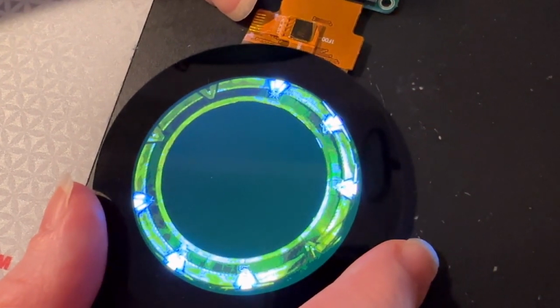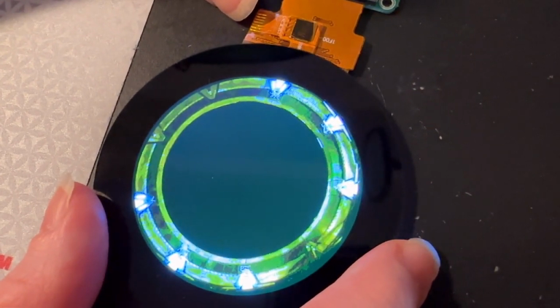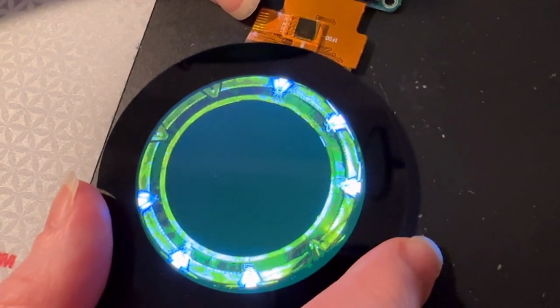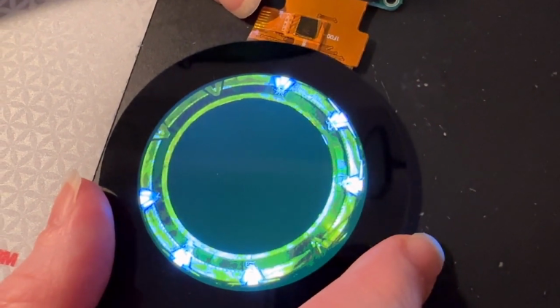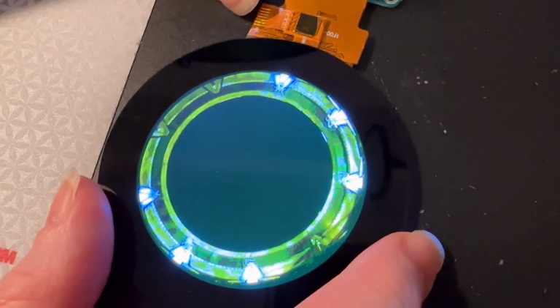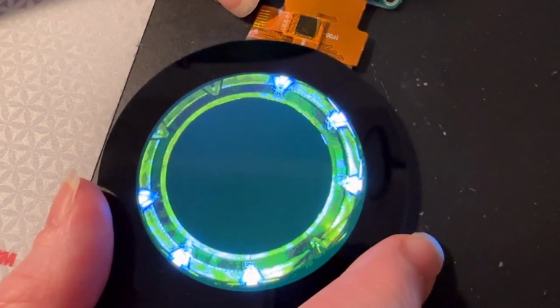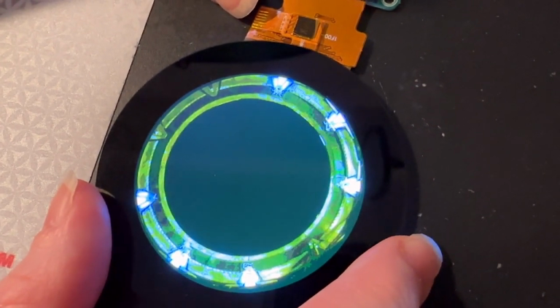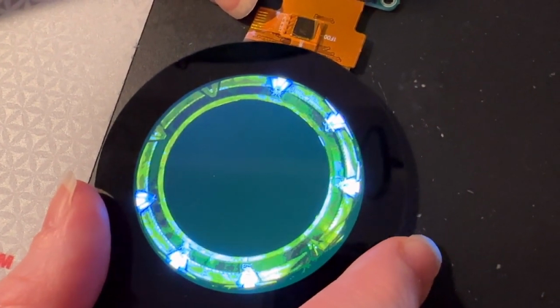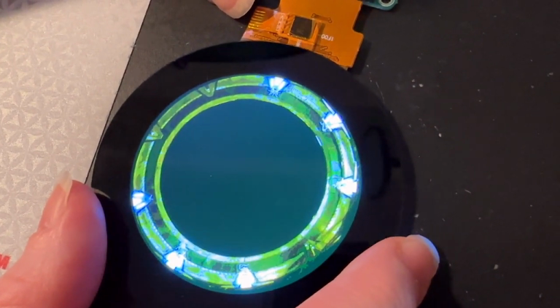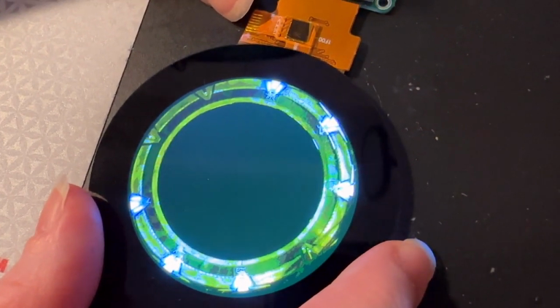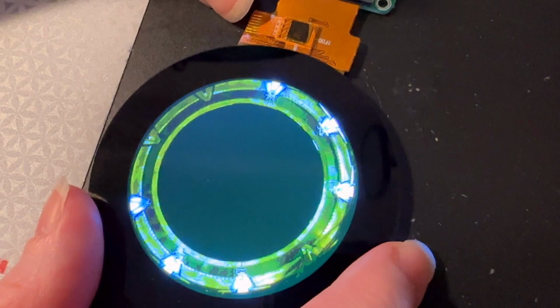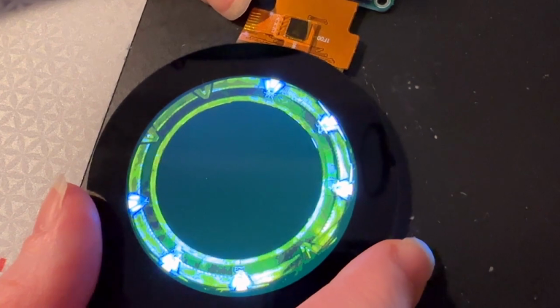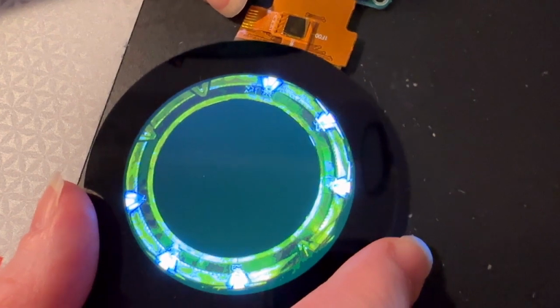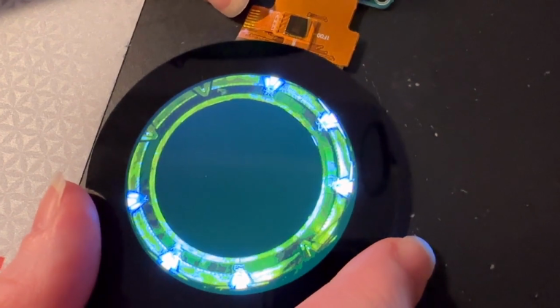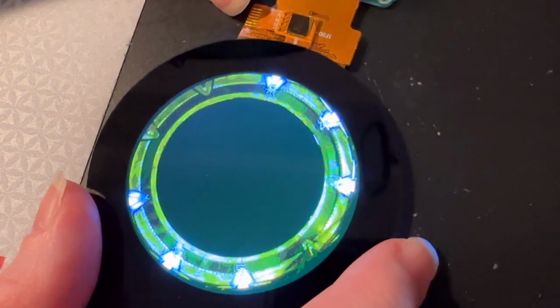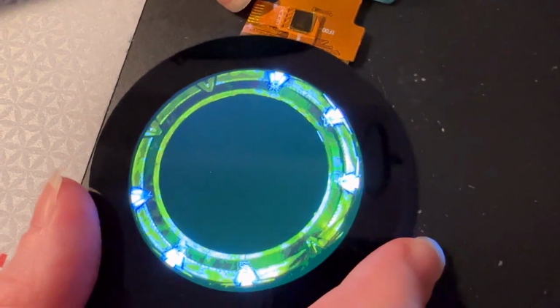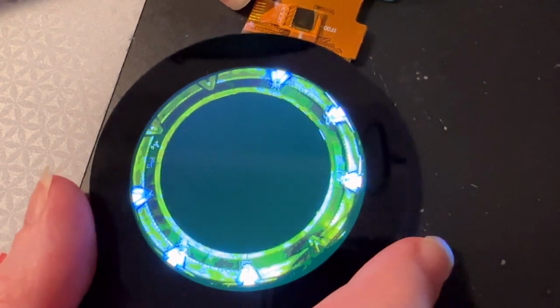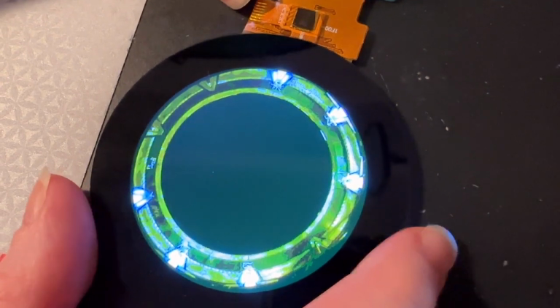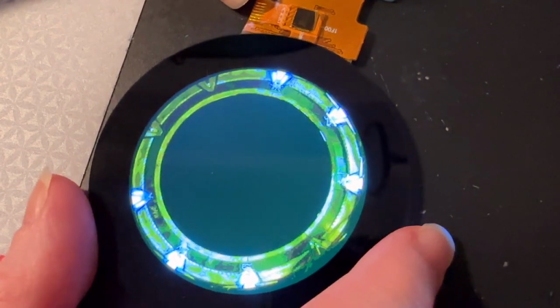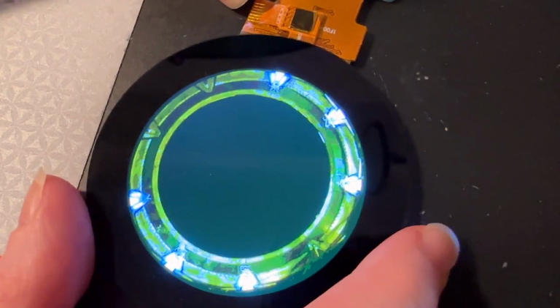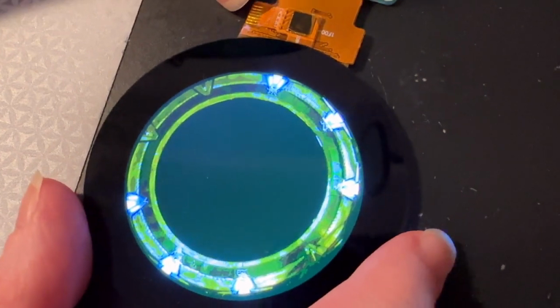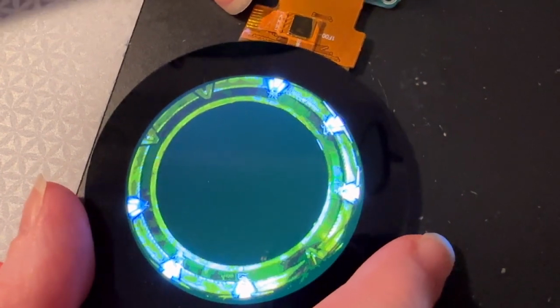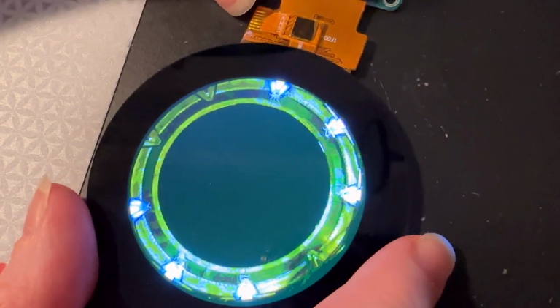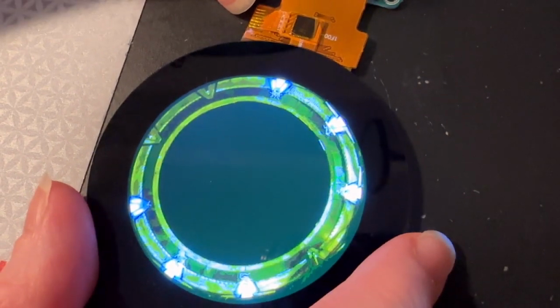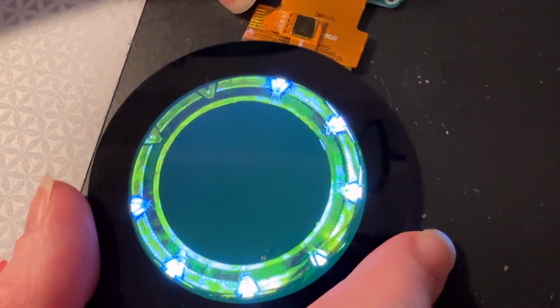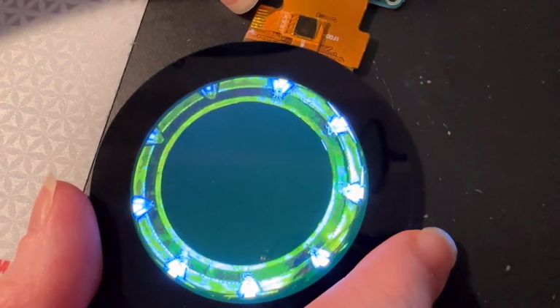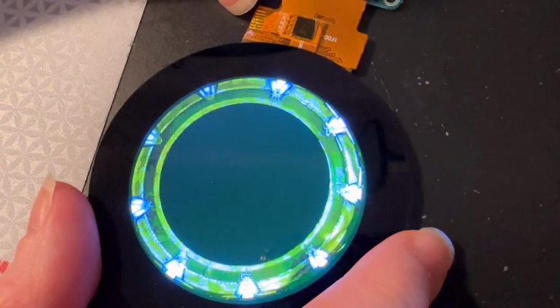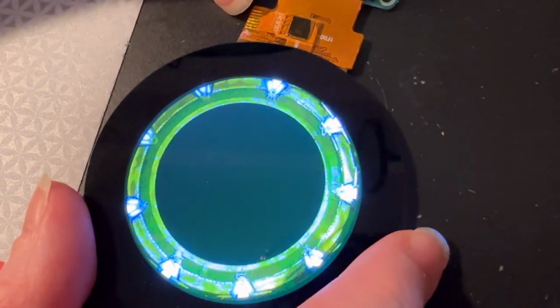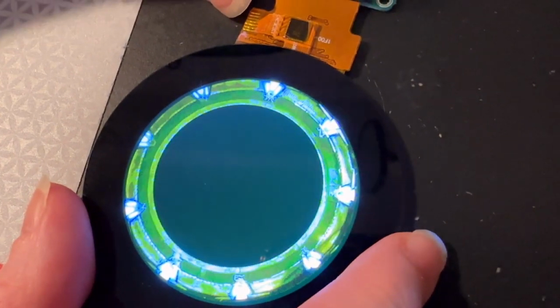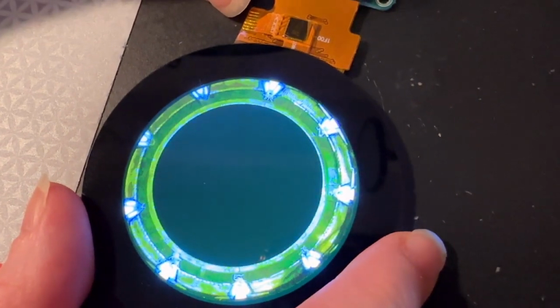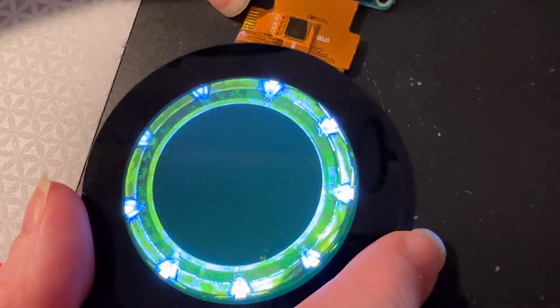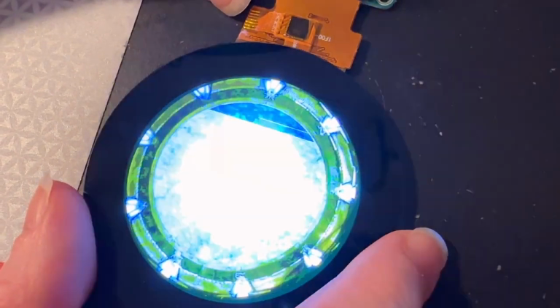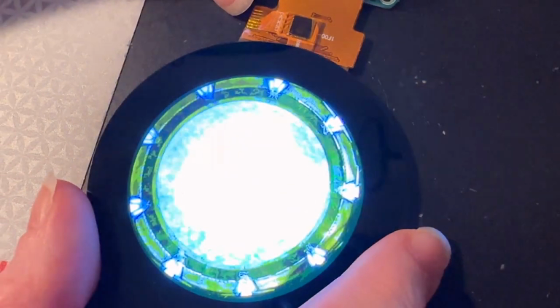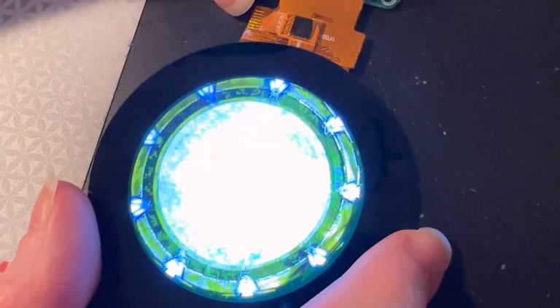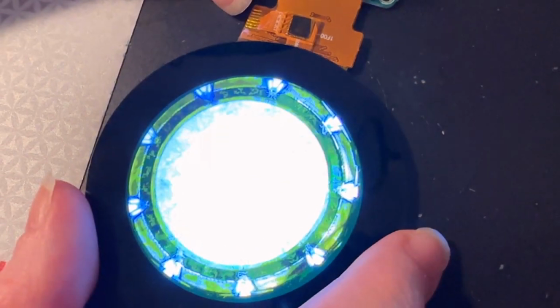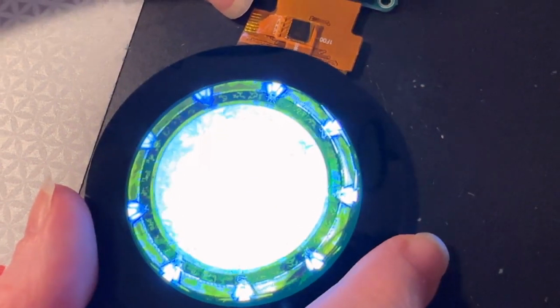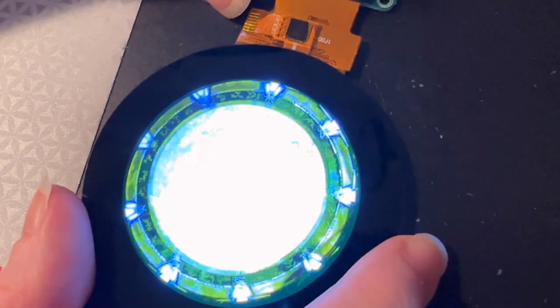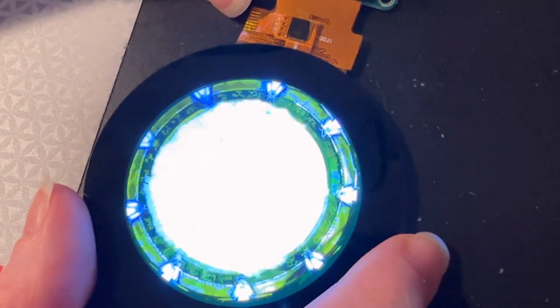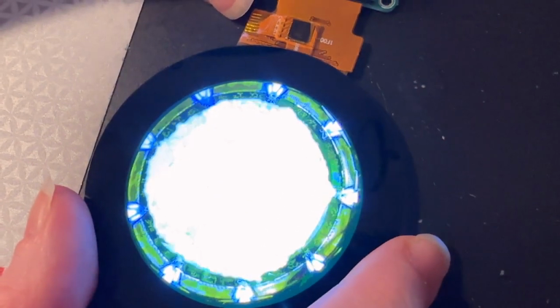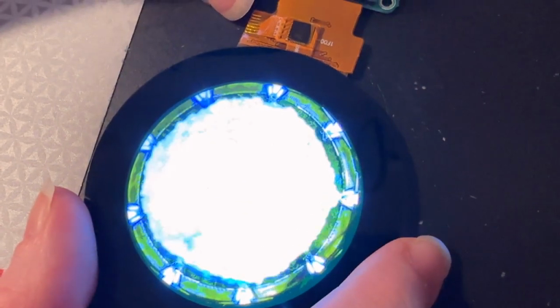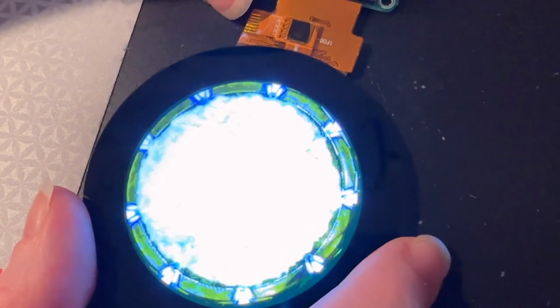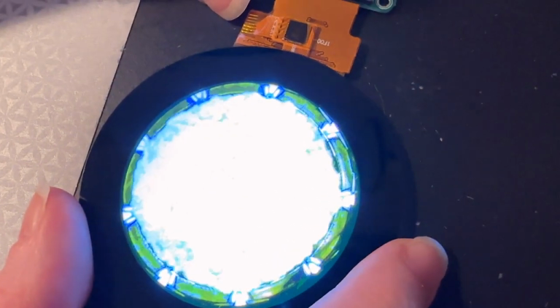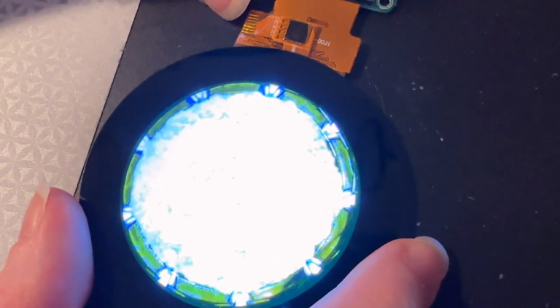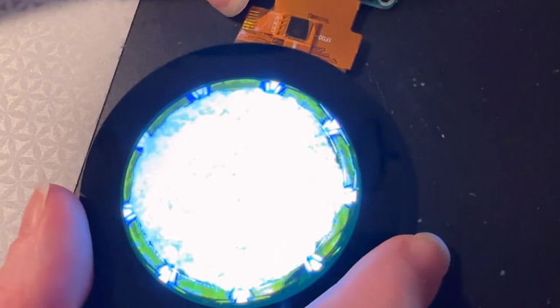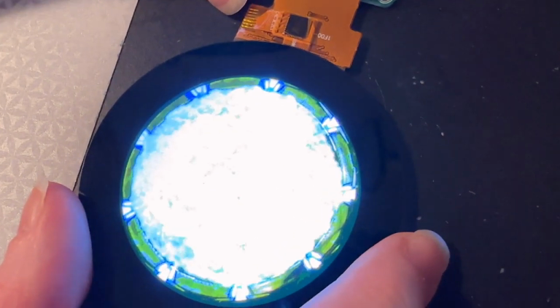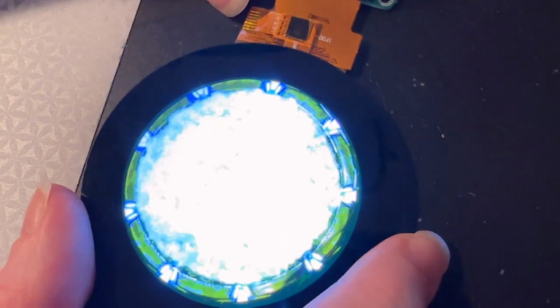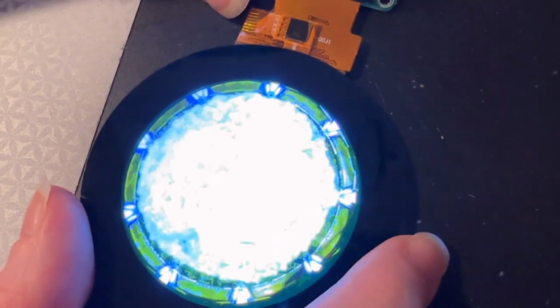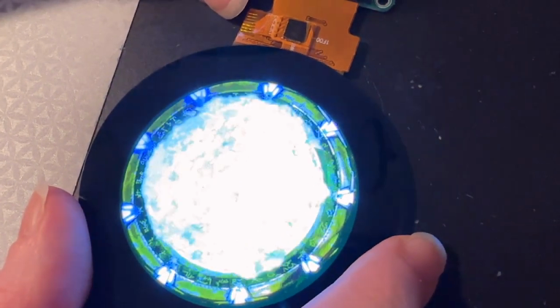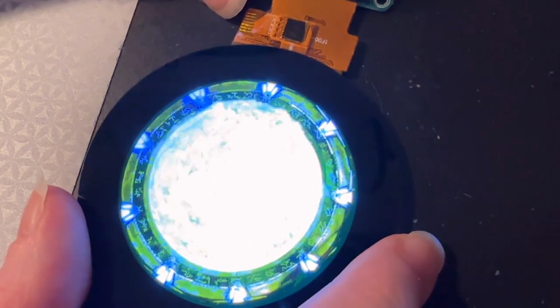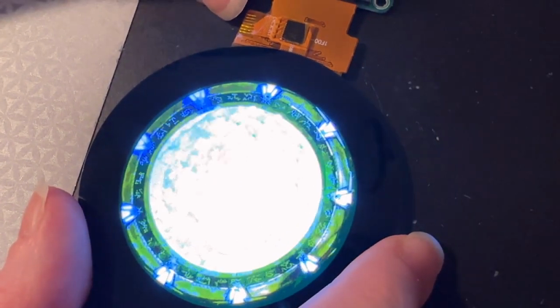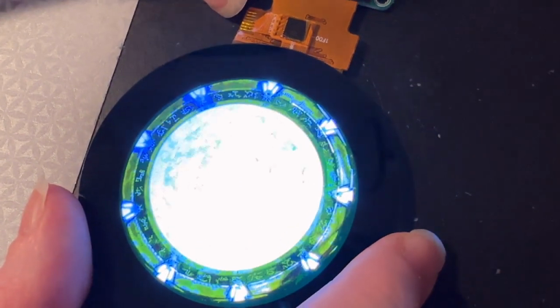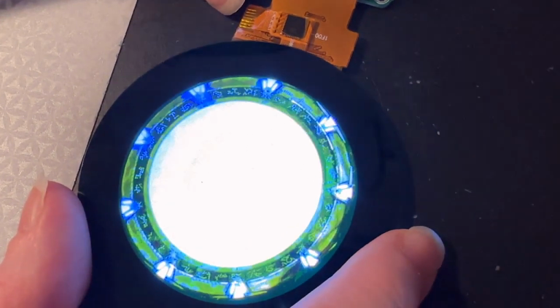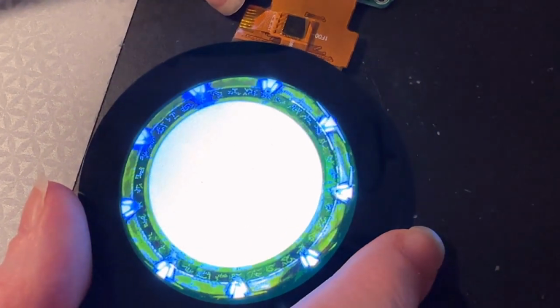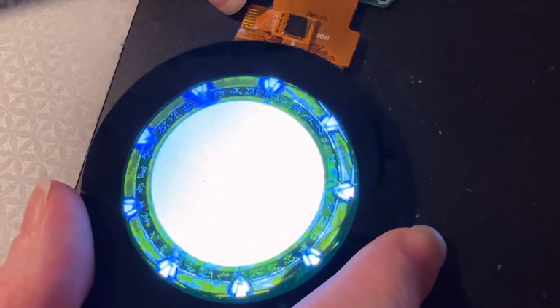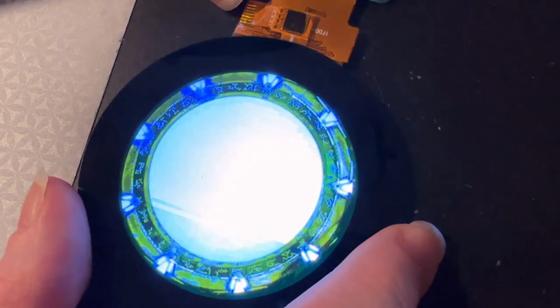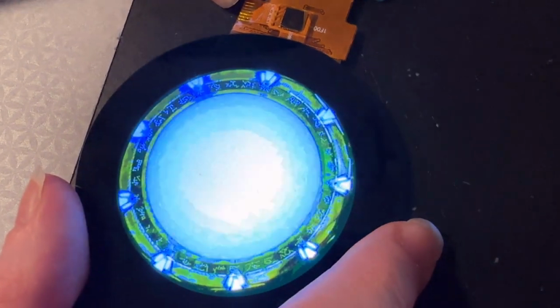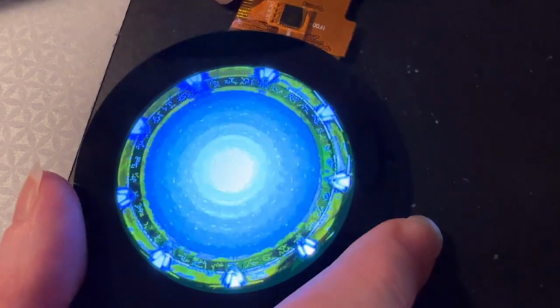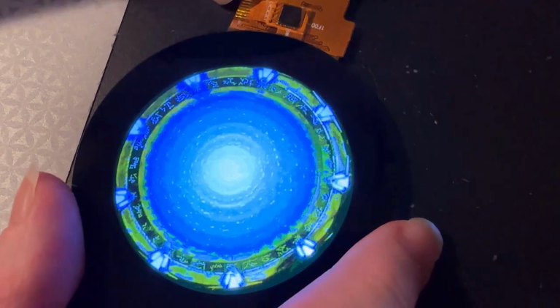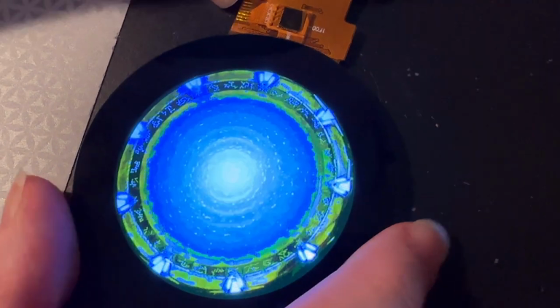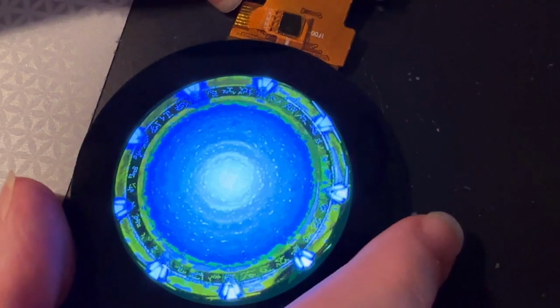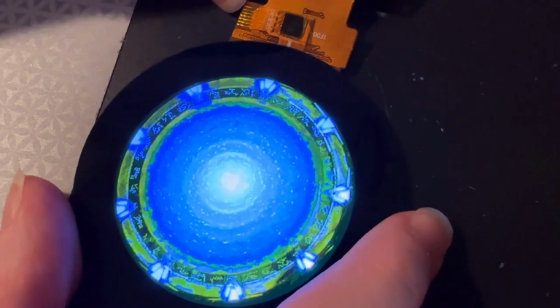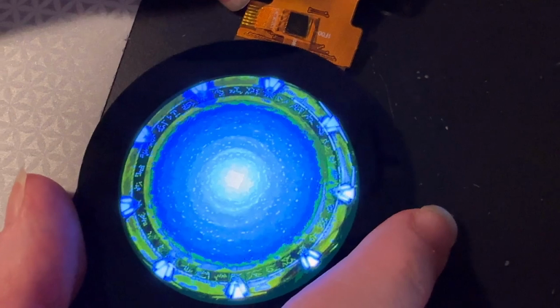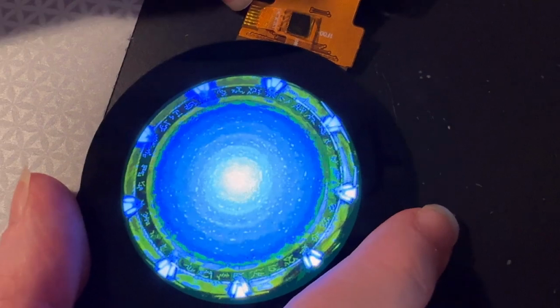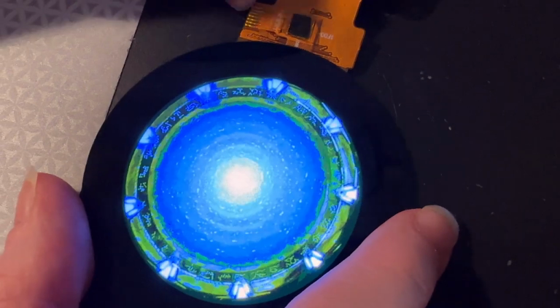And this could be a pocket Stargate. How cool. I don't know what you'd transport to another planet, but it wouldn't be all of you. All my Arduino code.